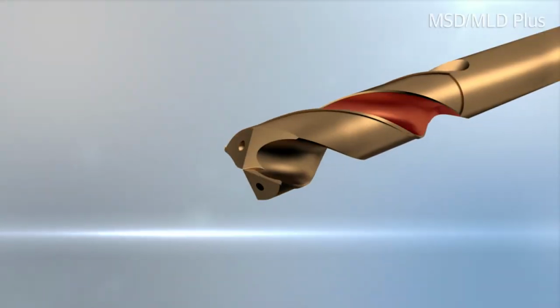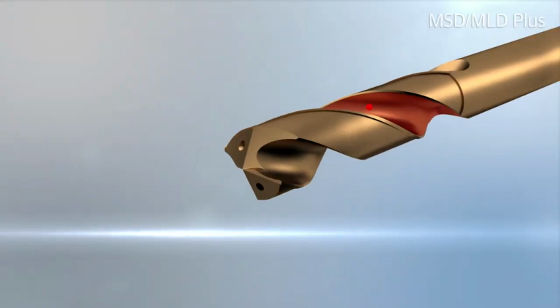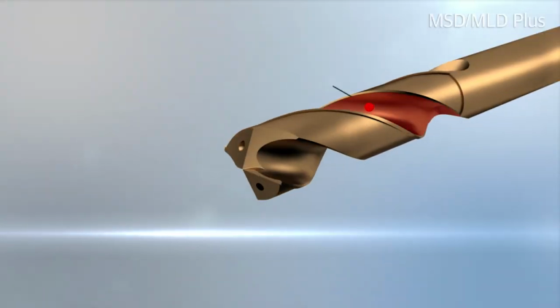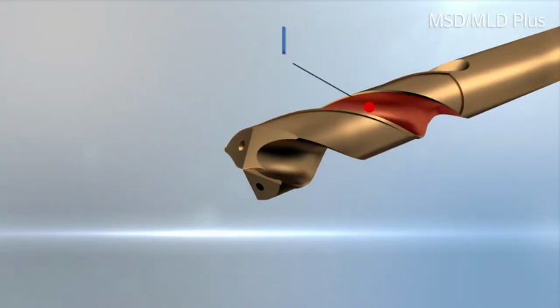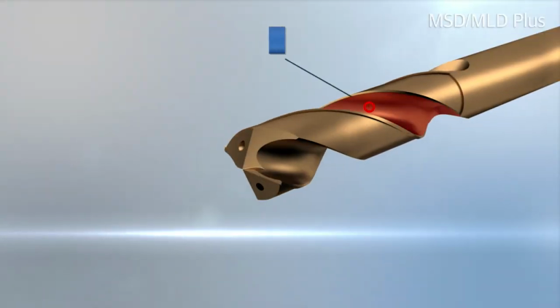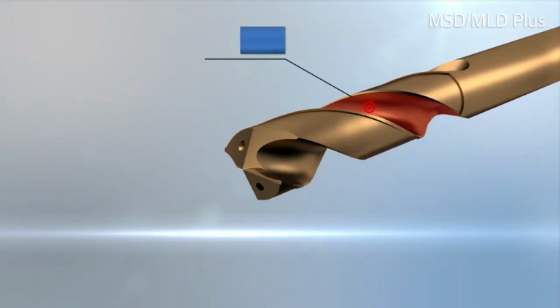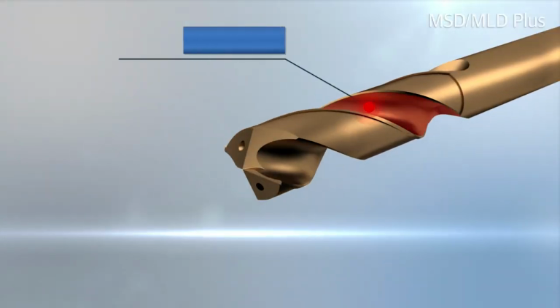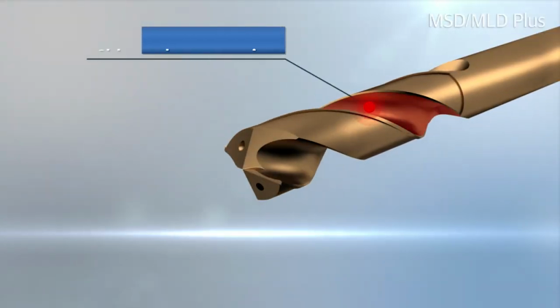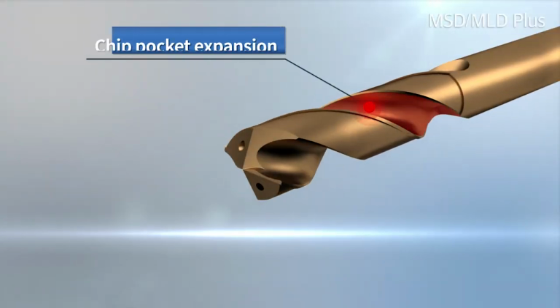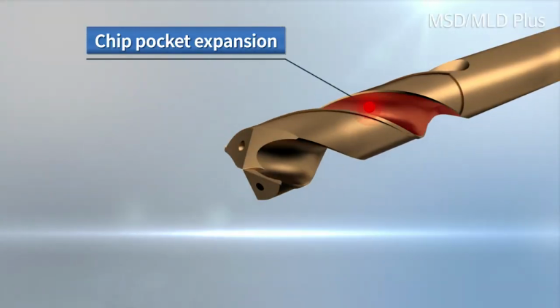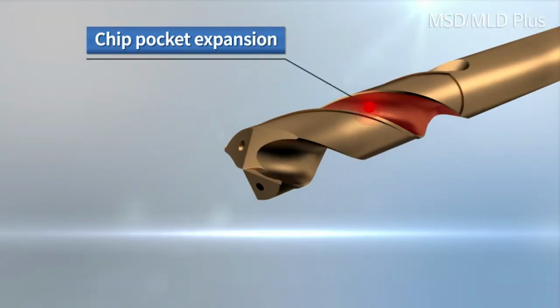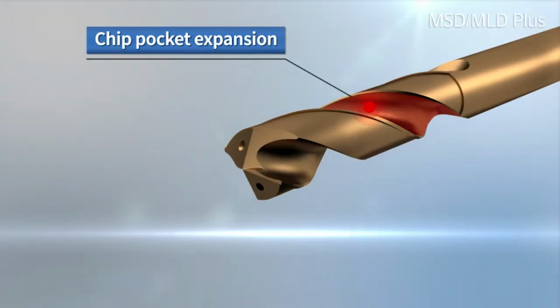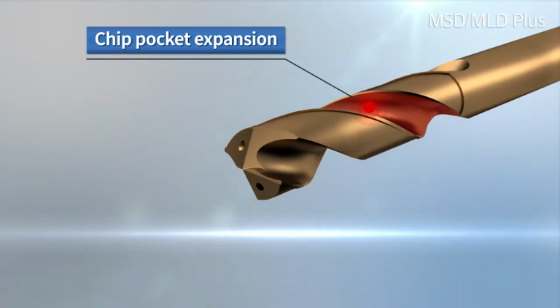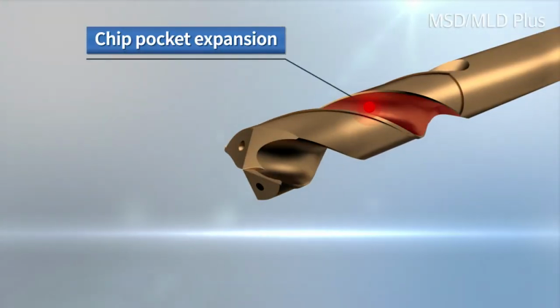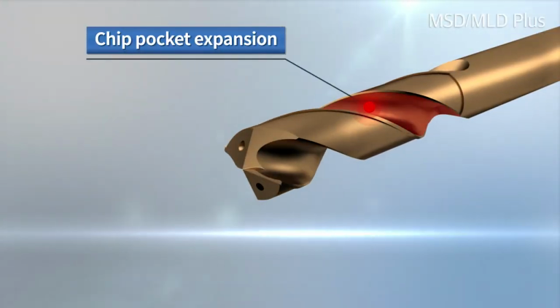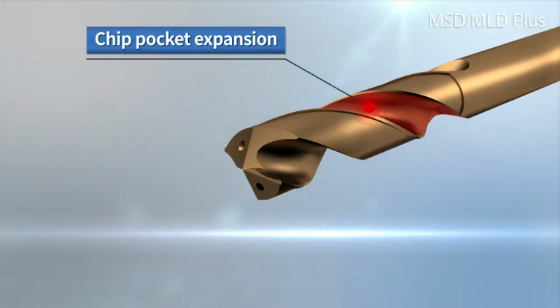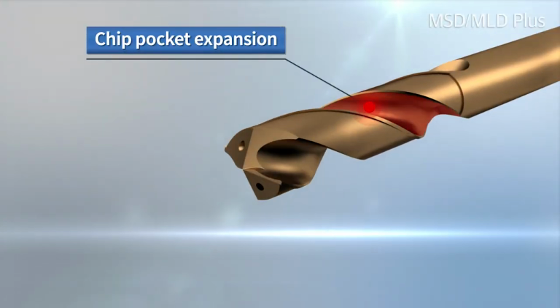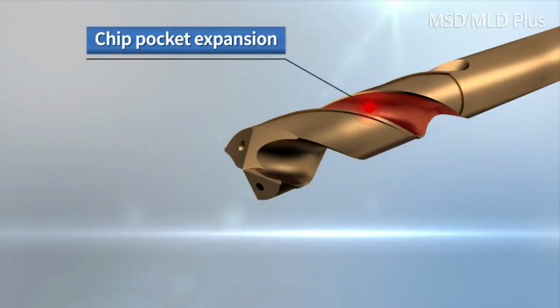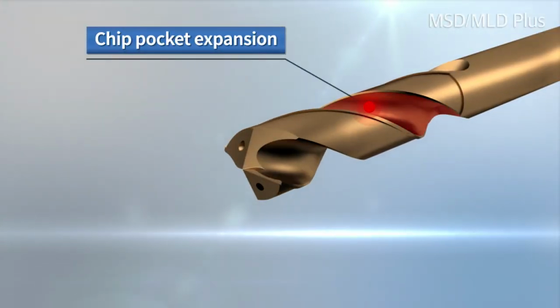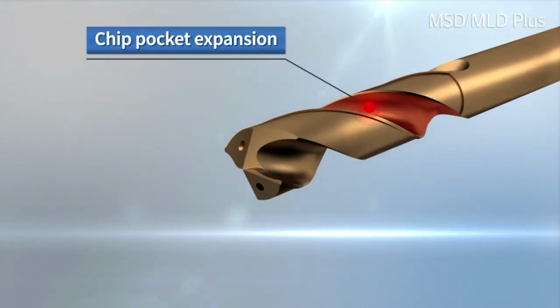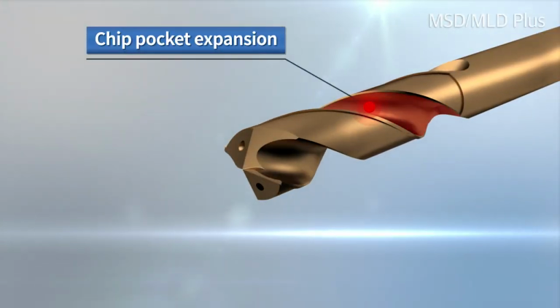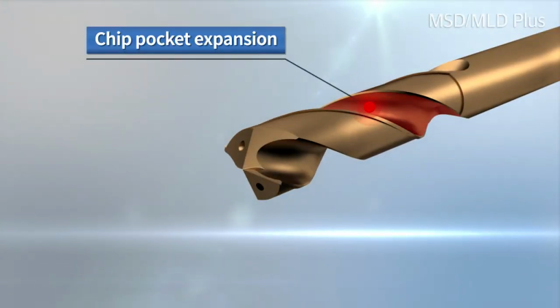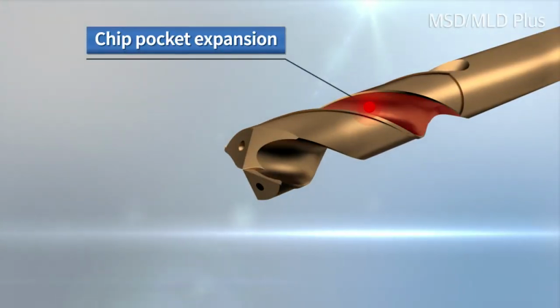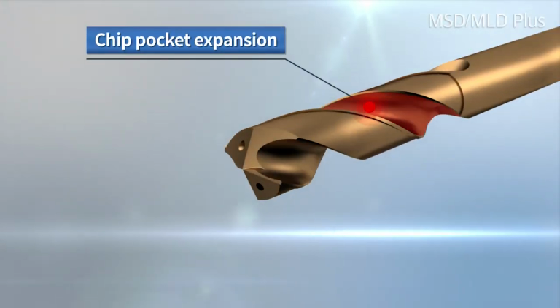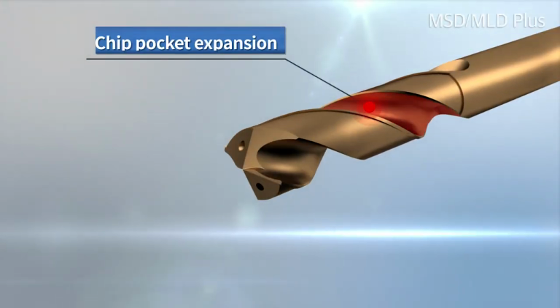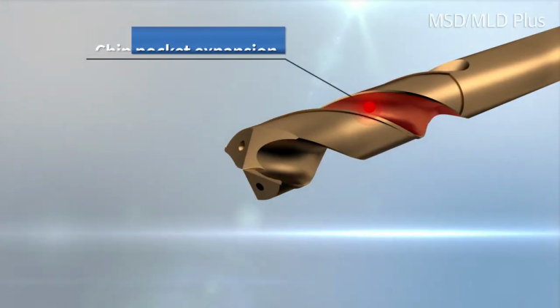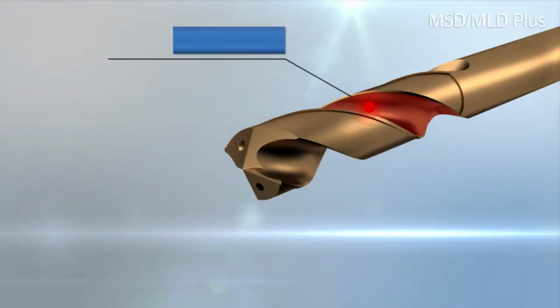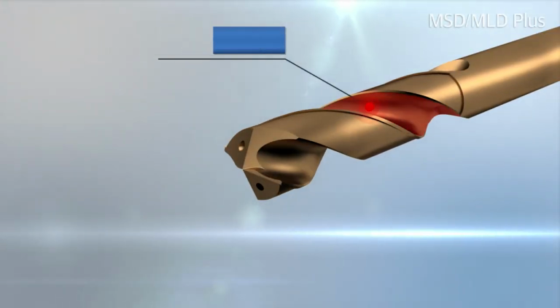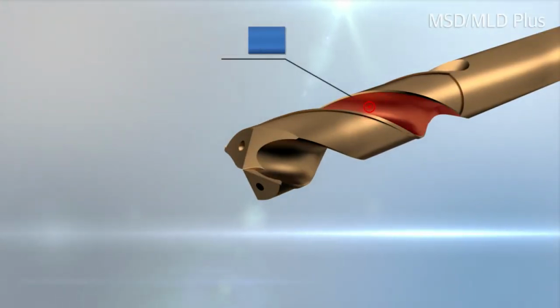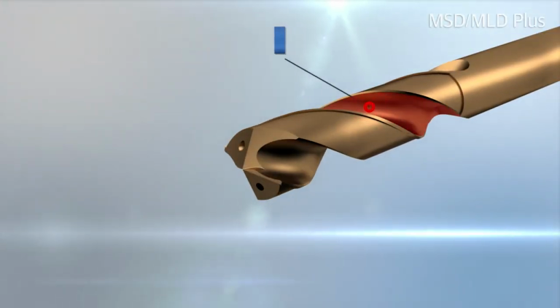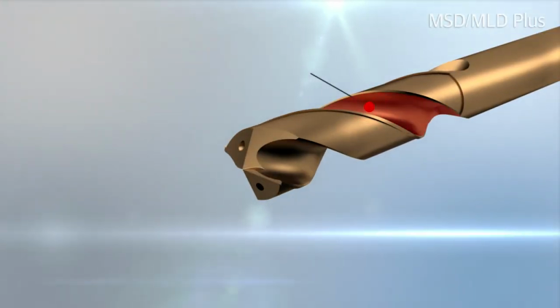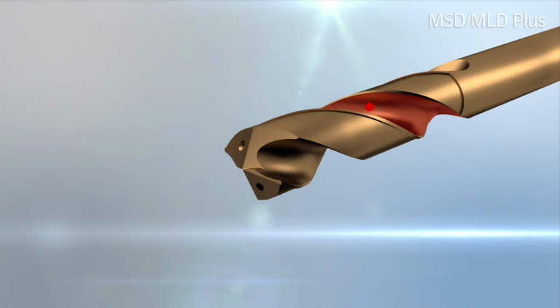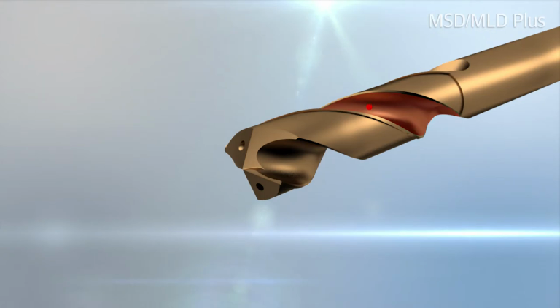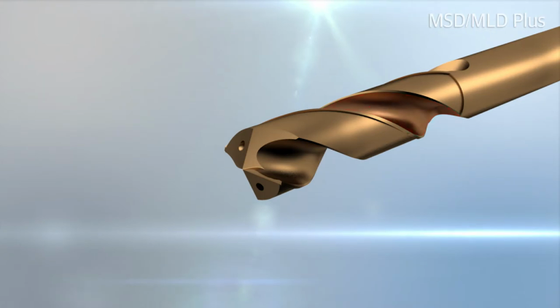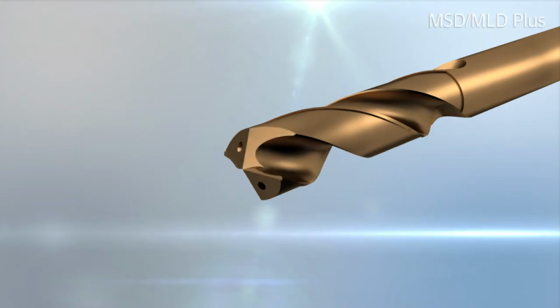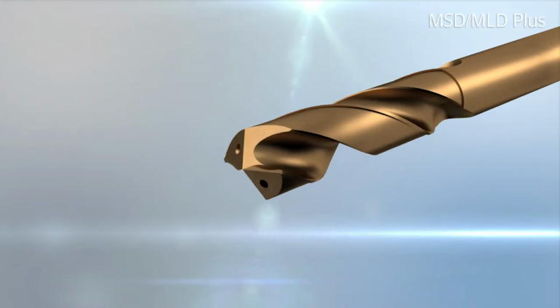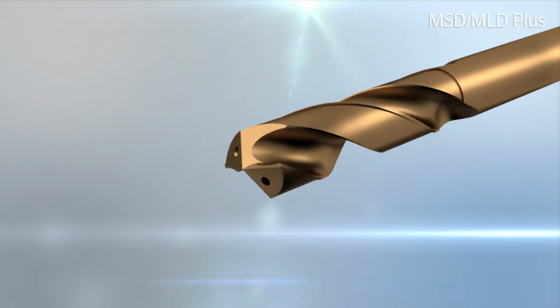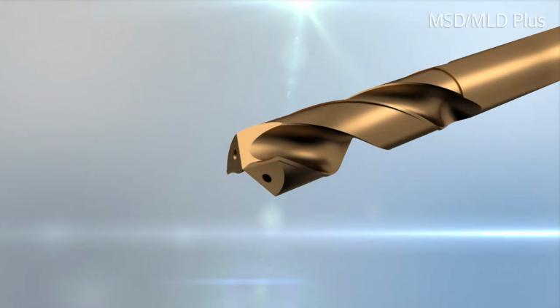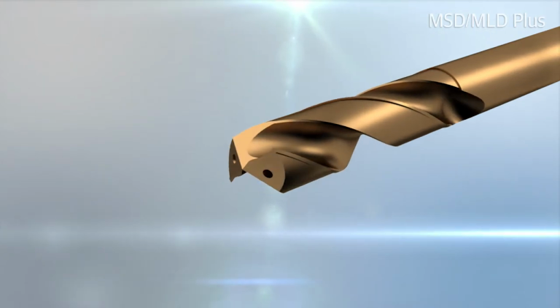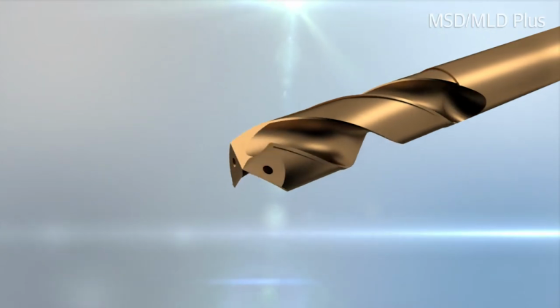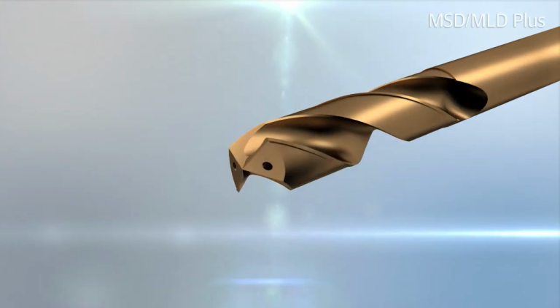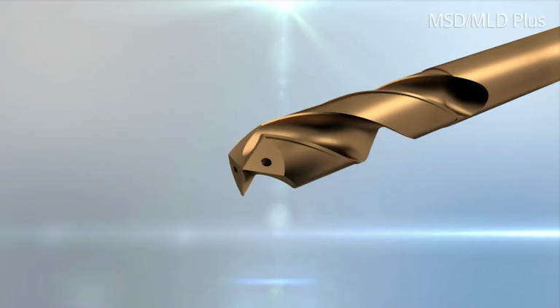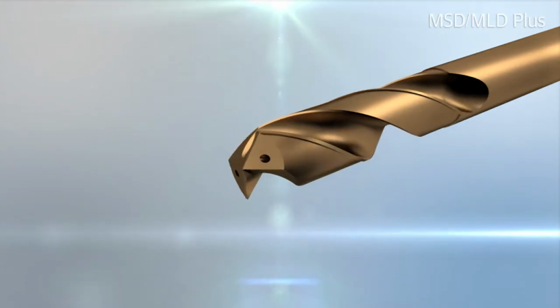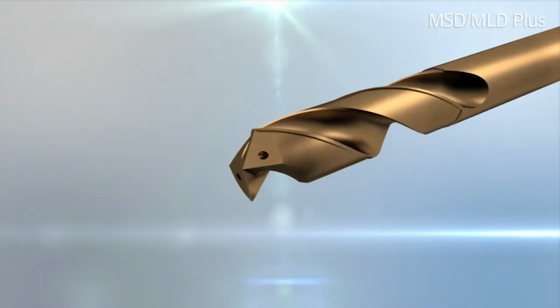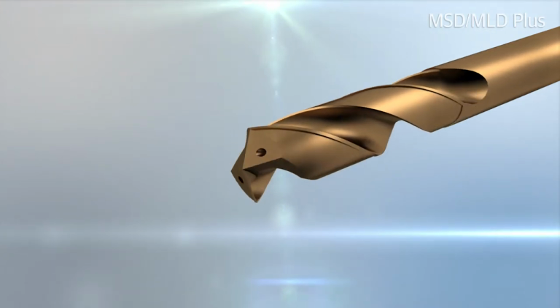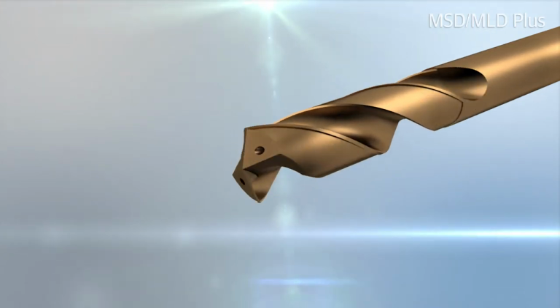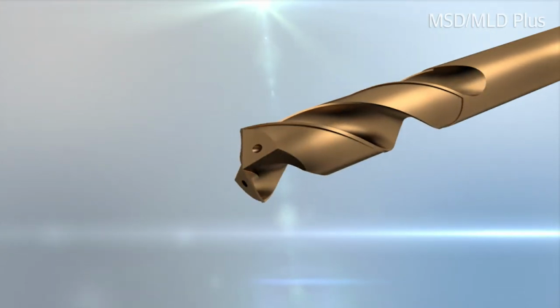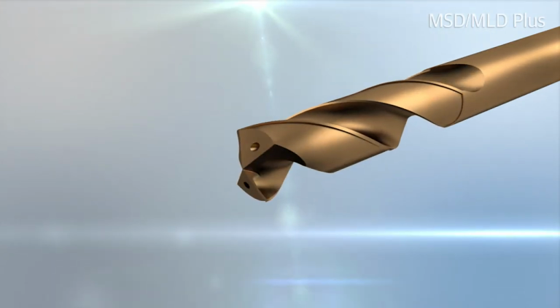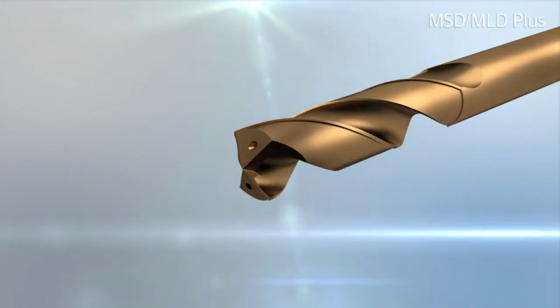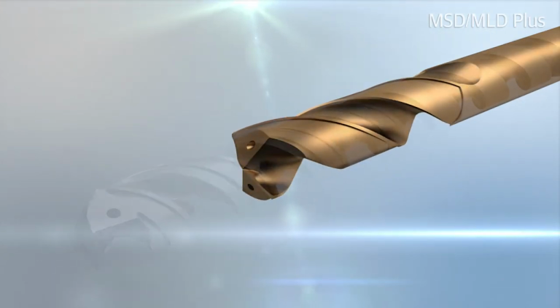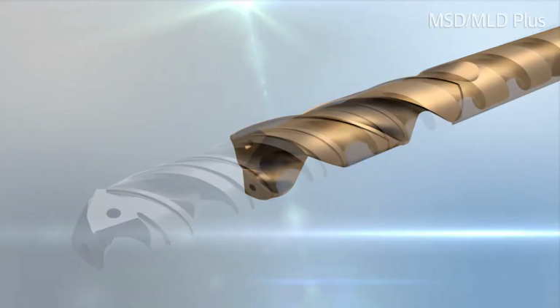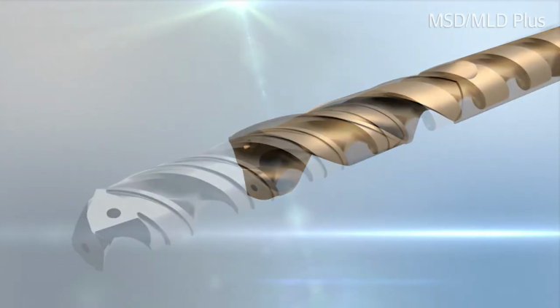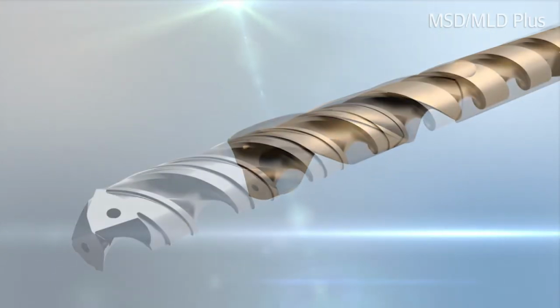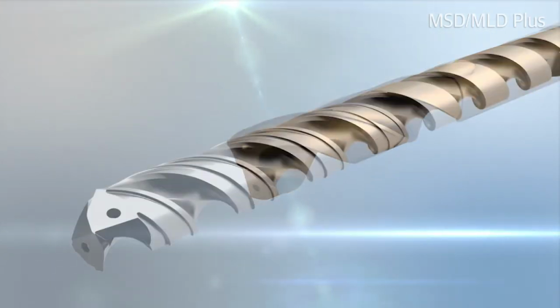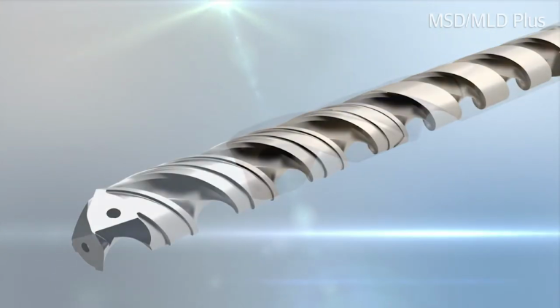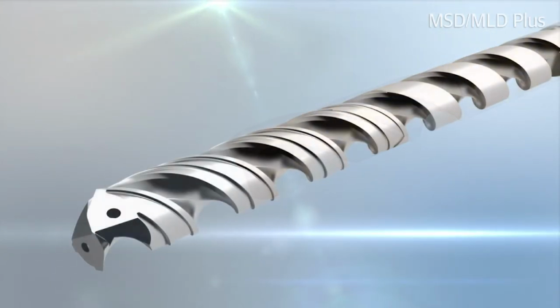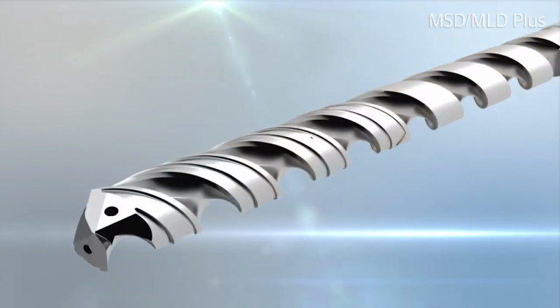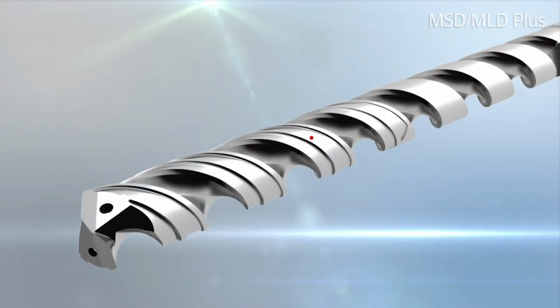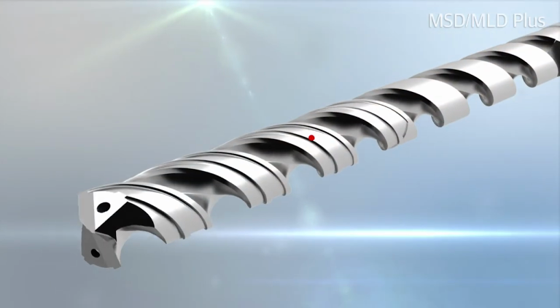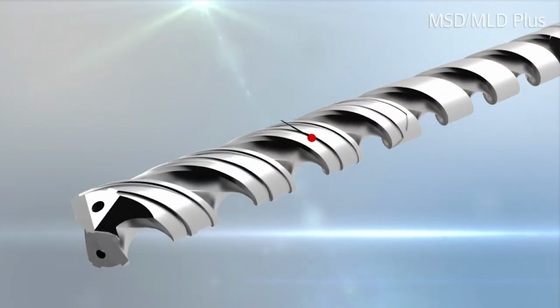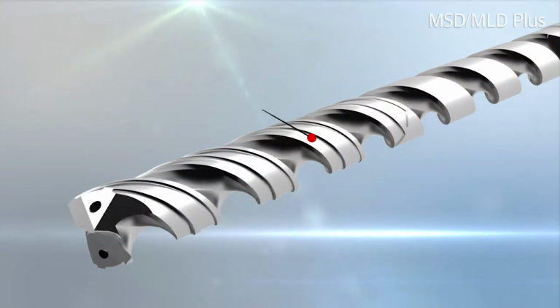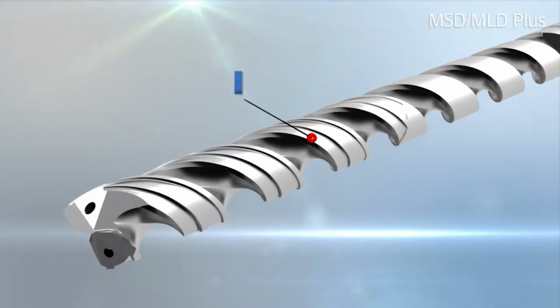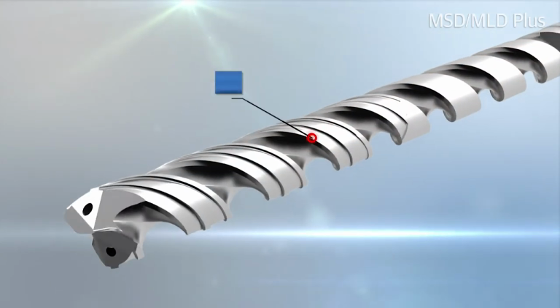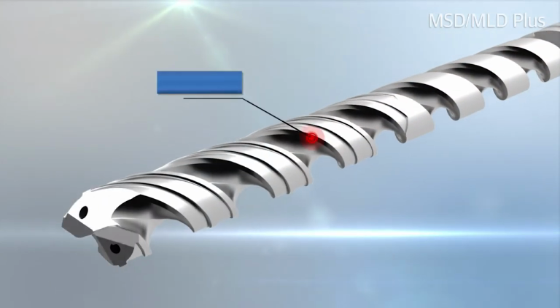An expanded chip pocket and improved lubricity of the drill result in less cutting load and fine chip evacuation.